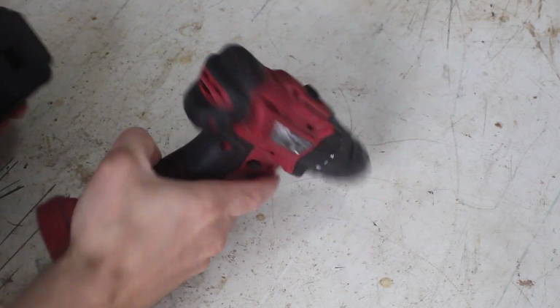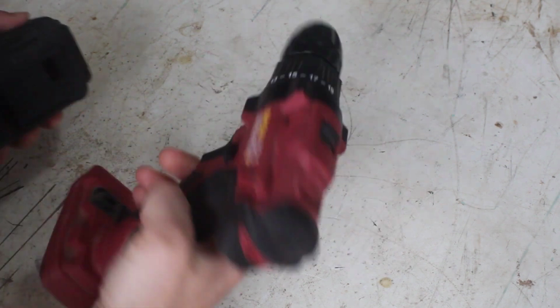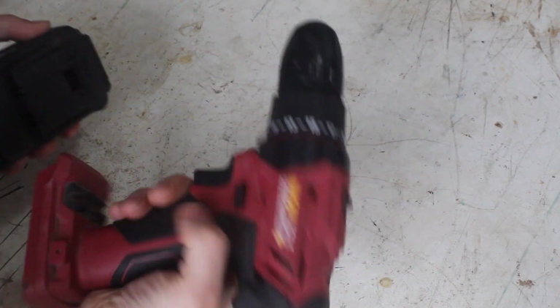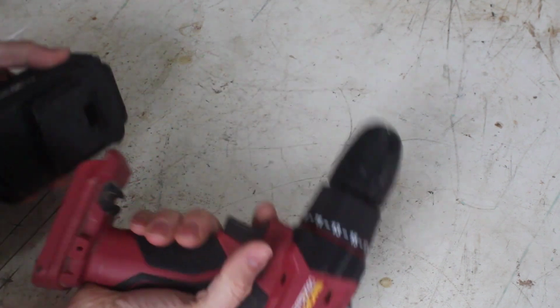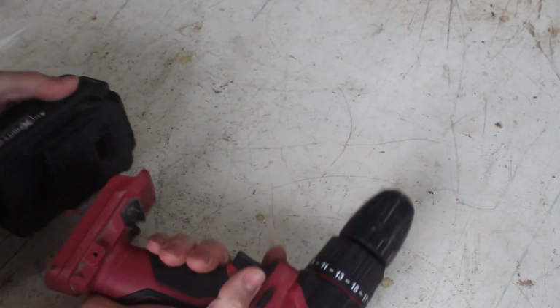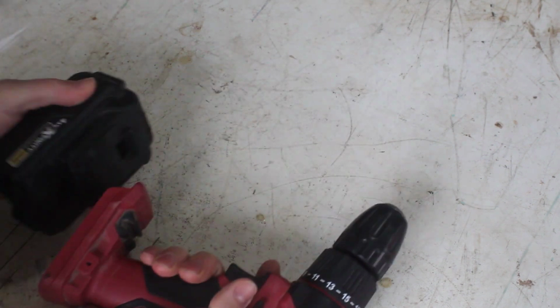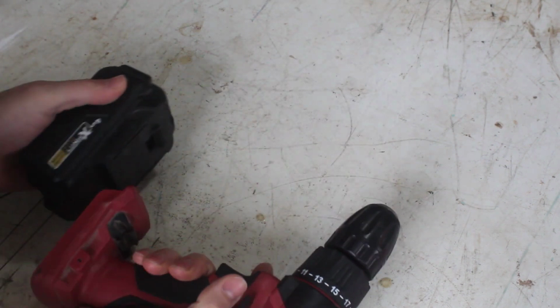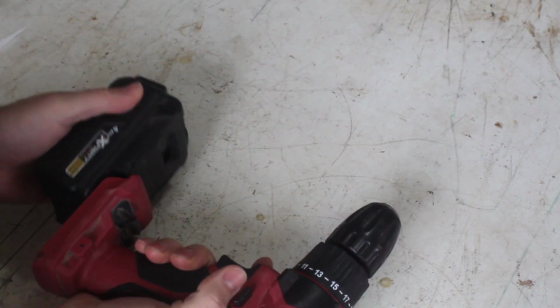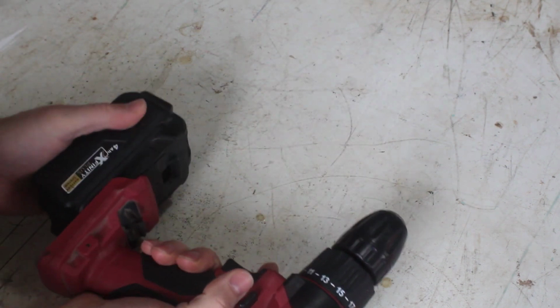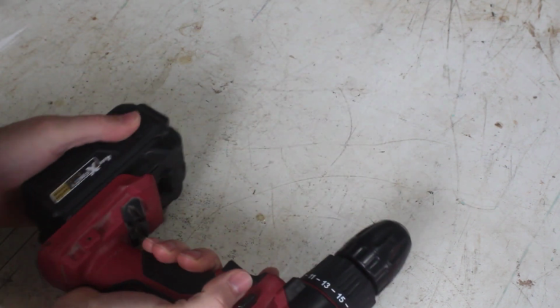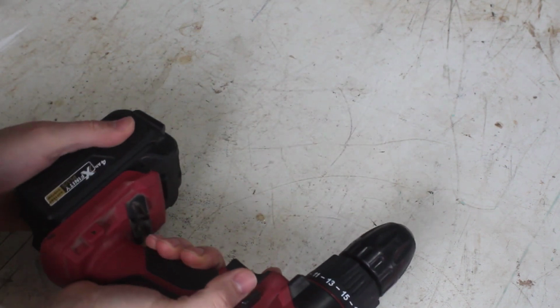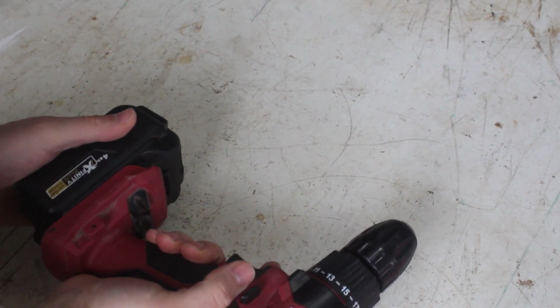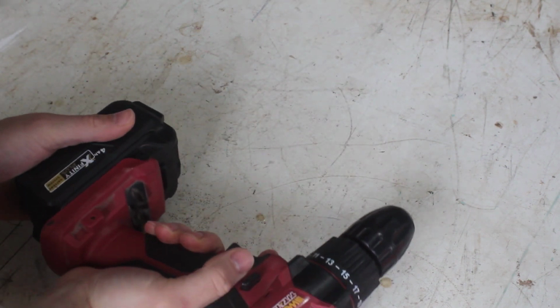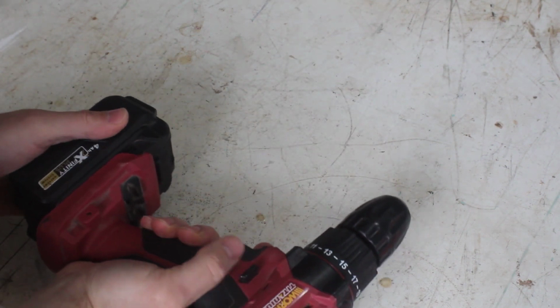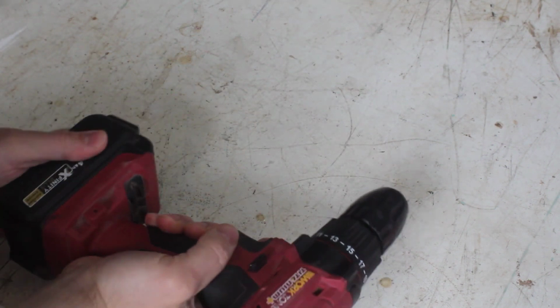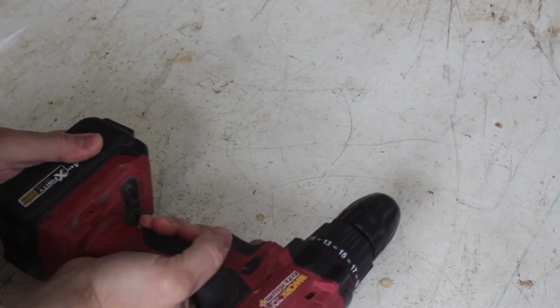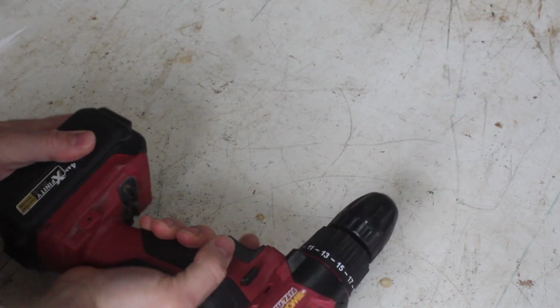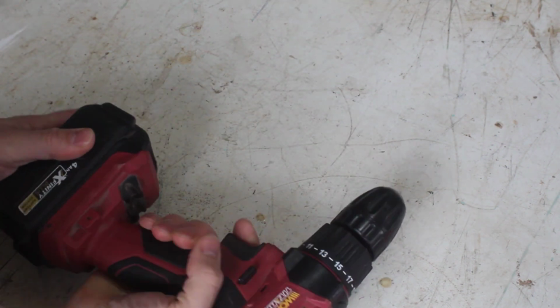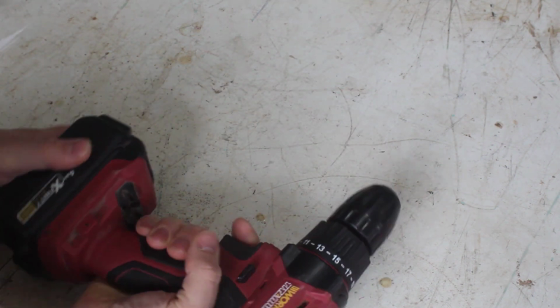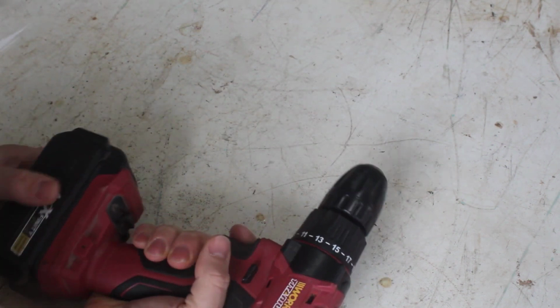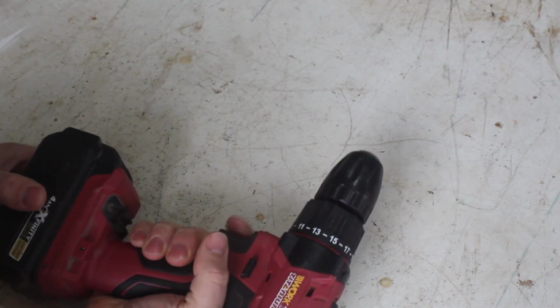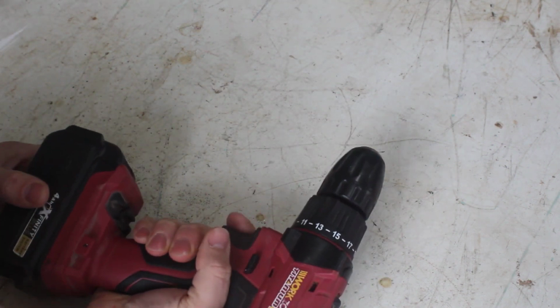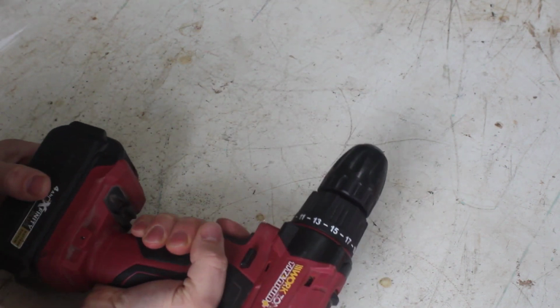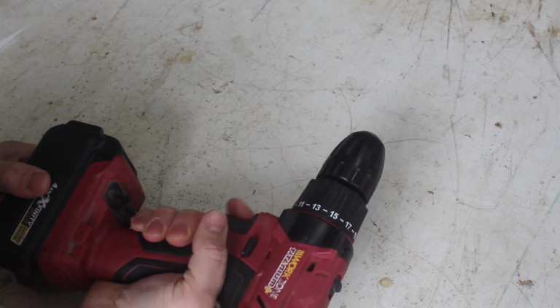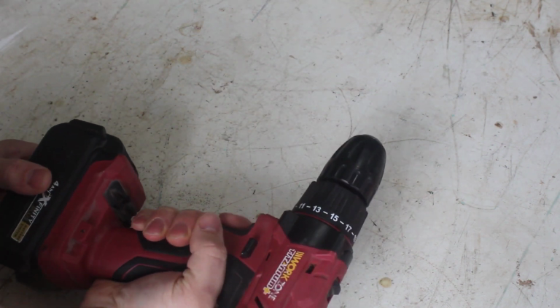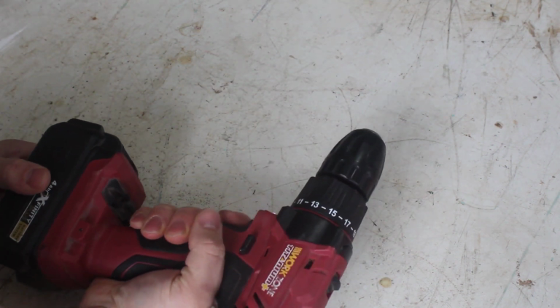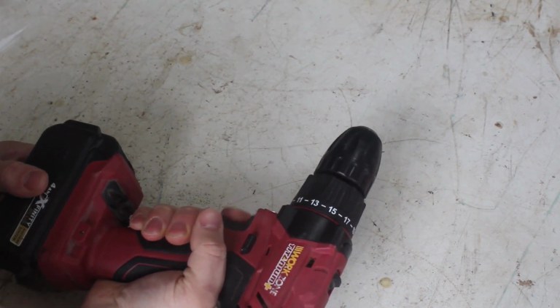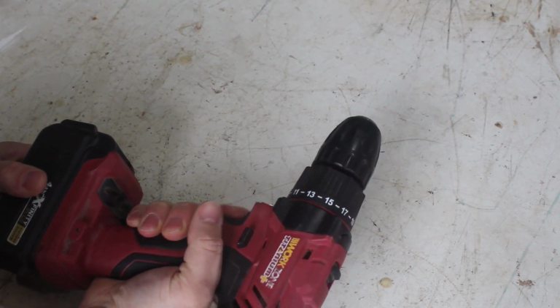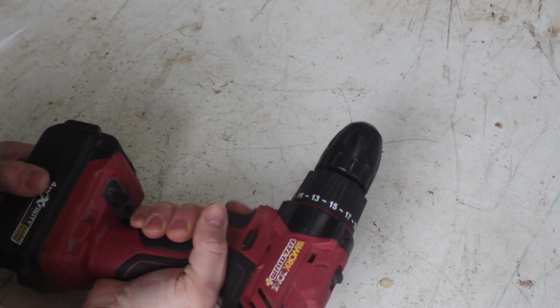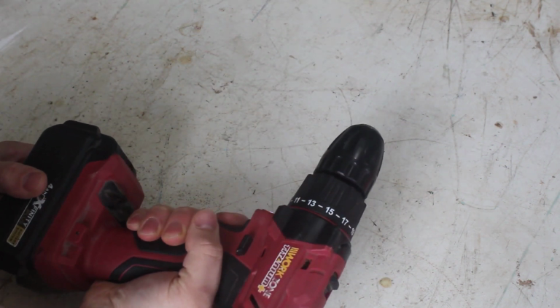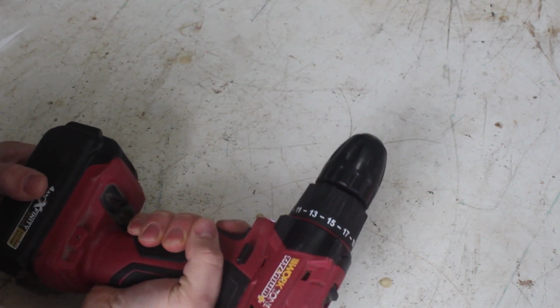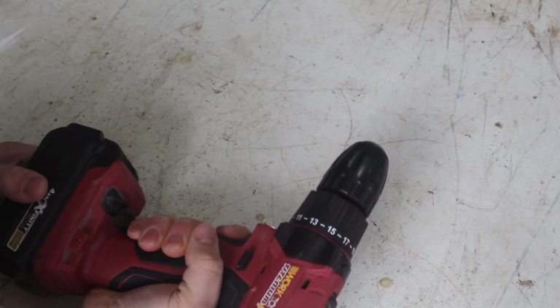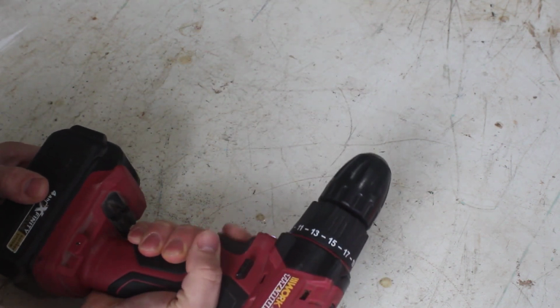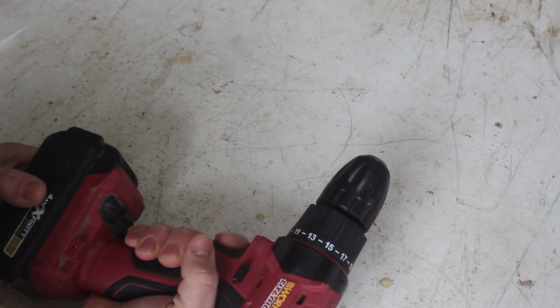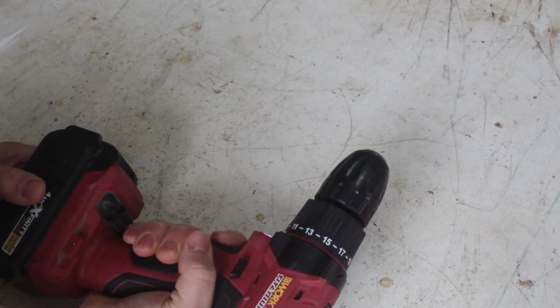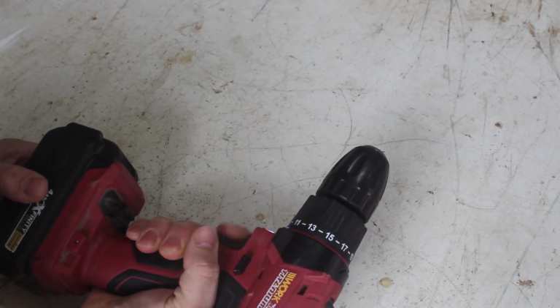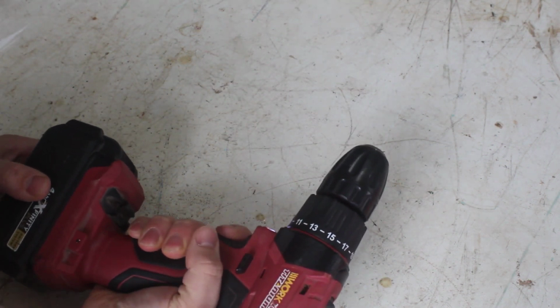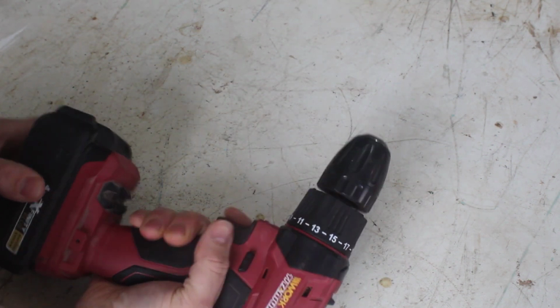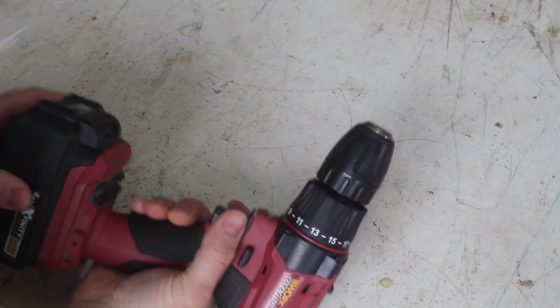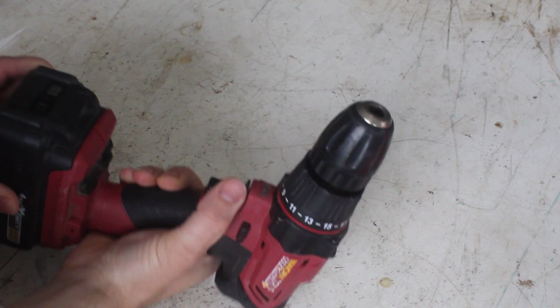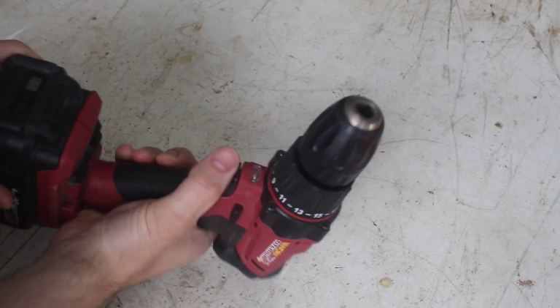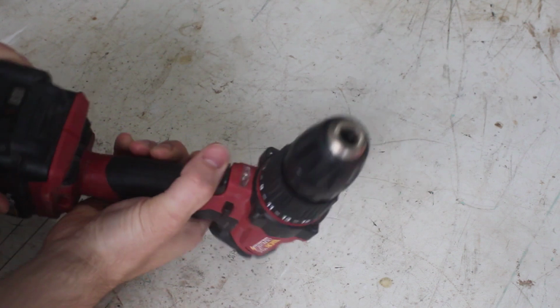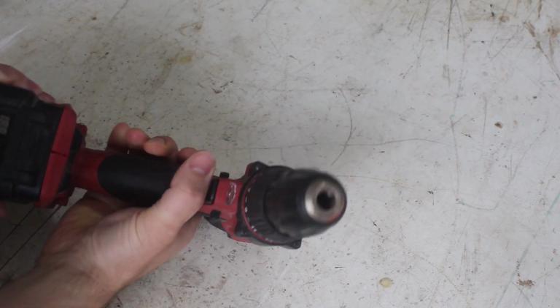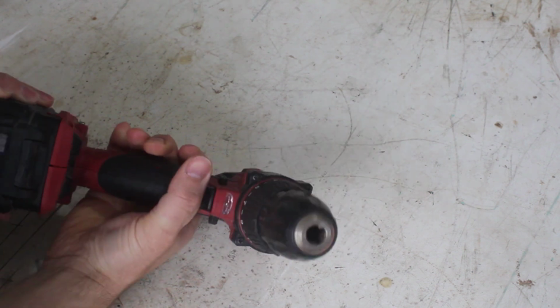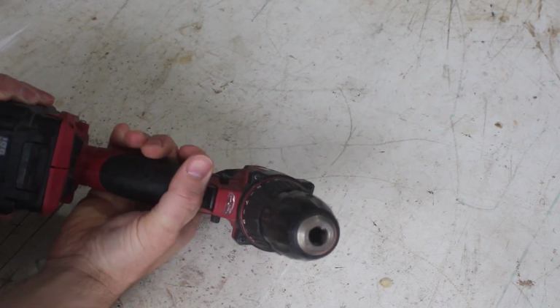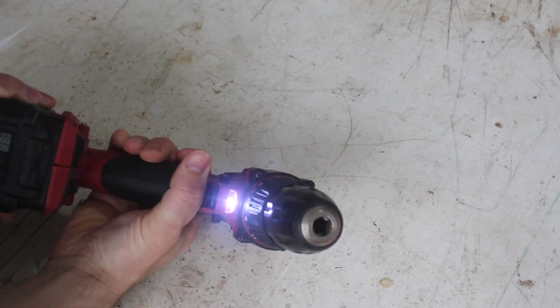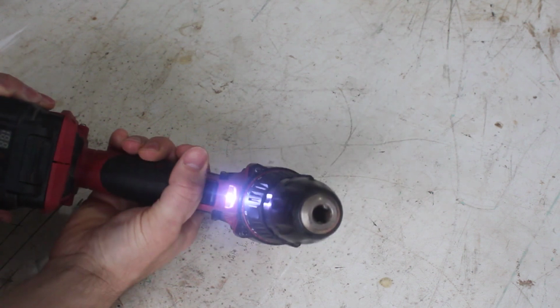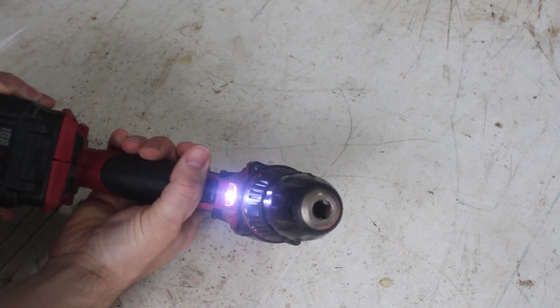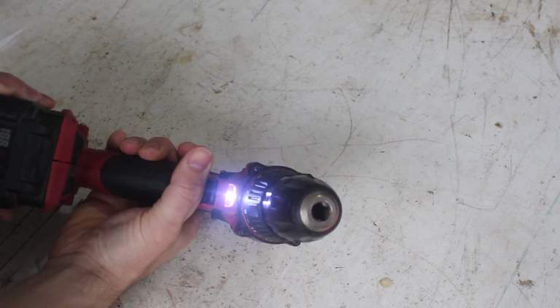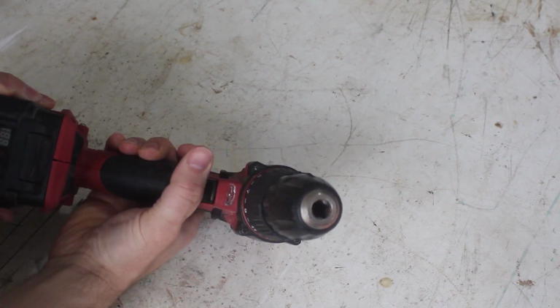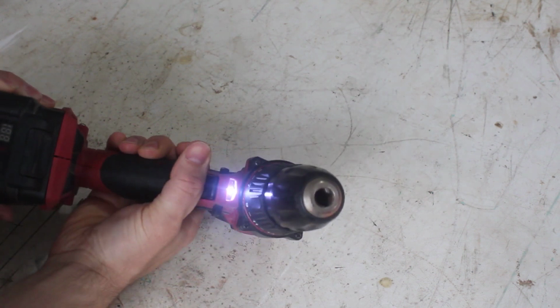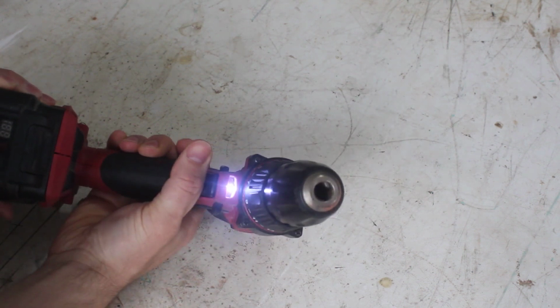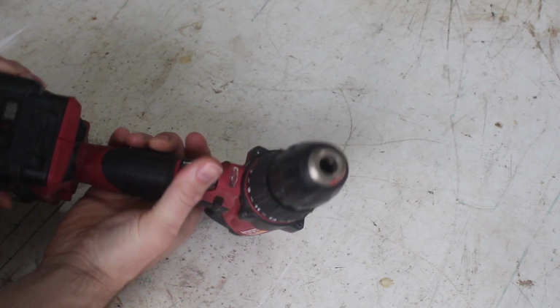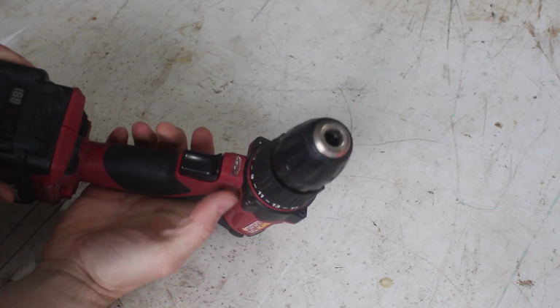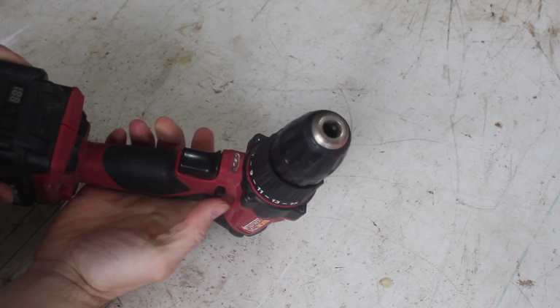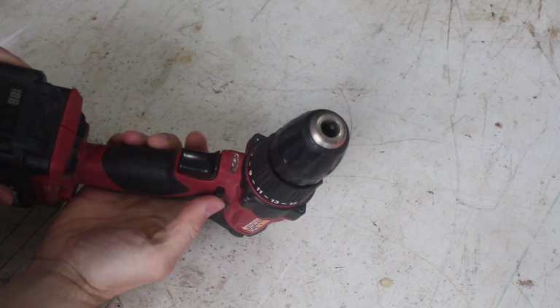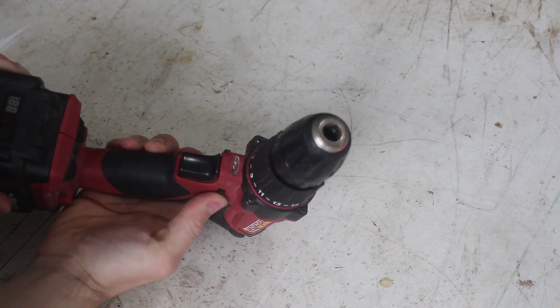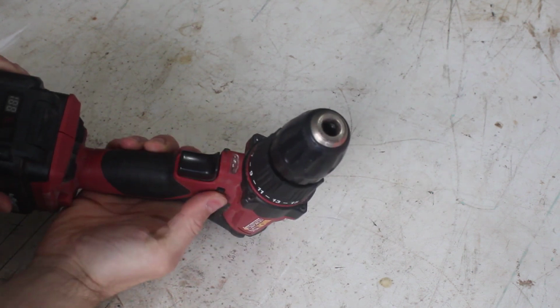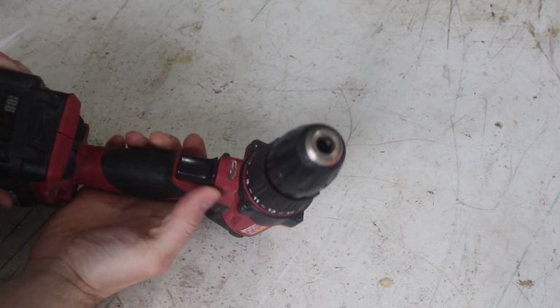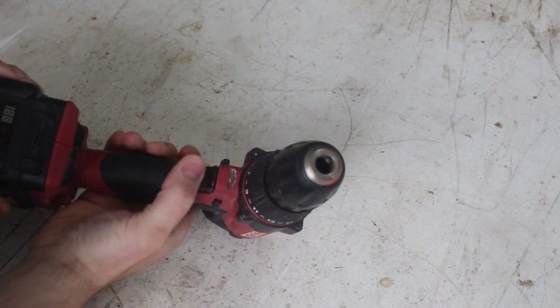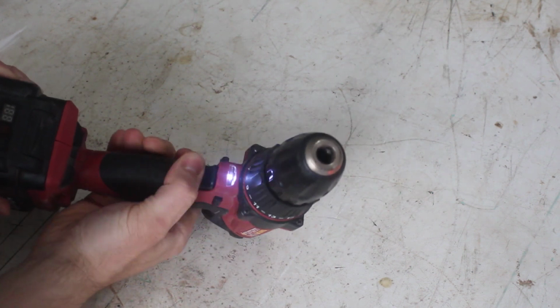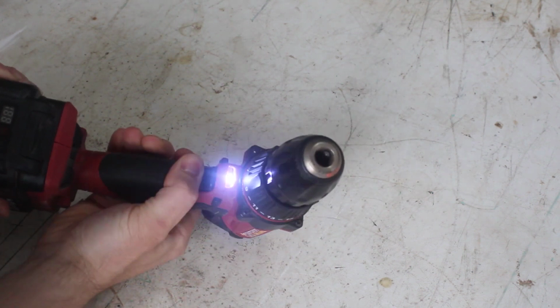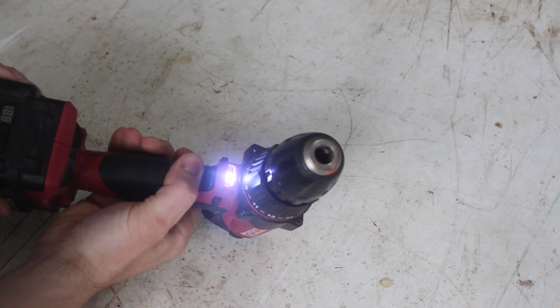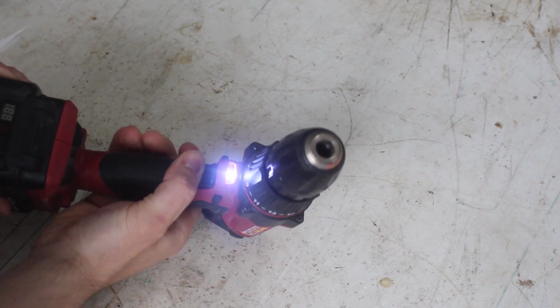I blew up the motor on my 18 volt cordless drill. For anyone interested, it's a Workzone brand from Aldi.